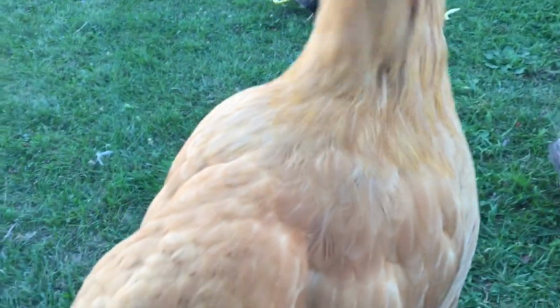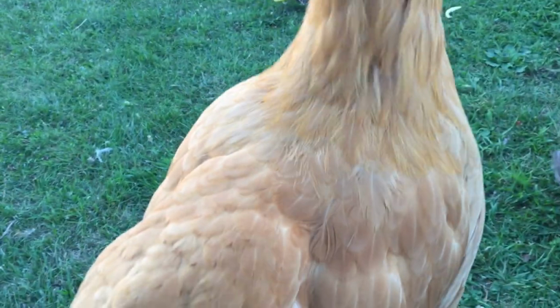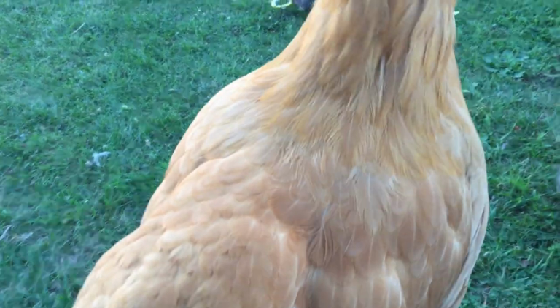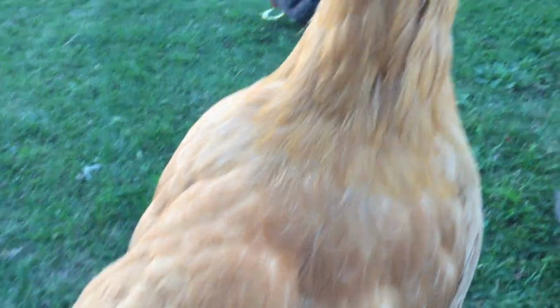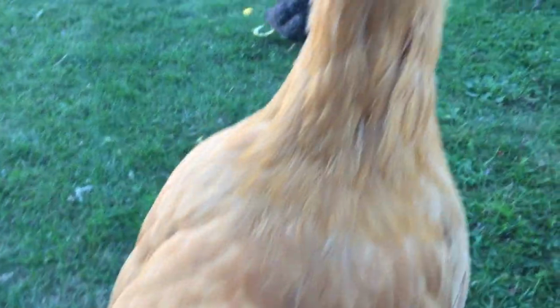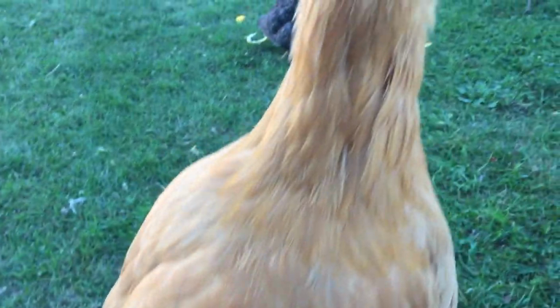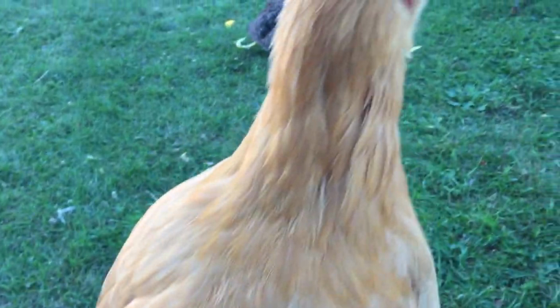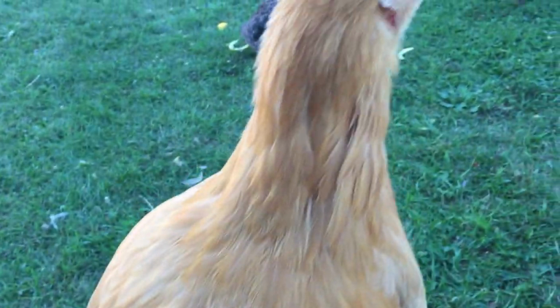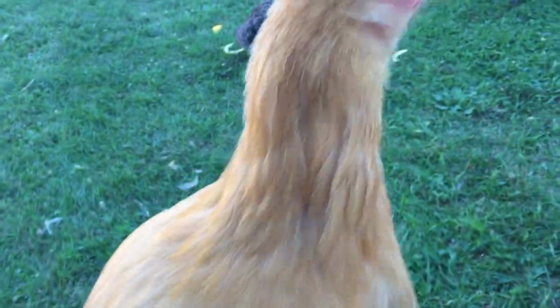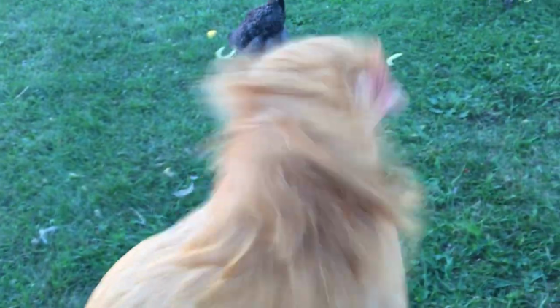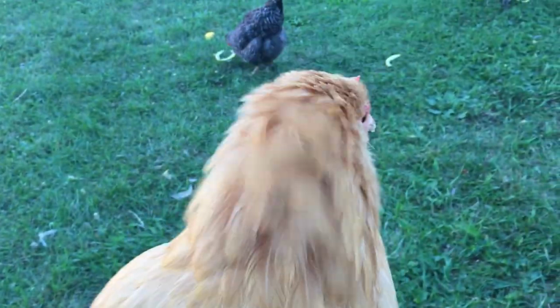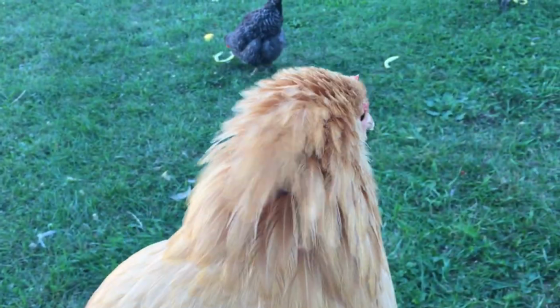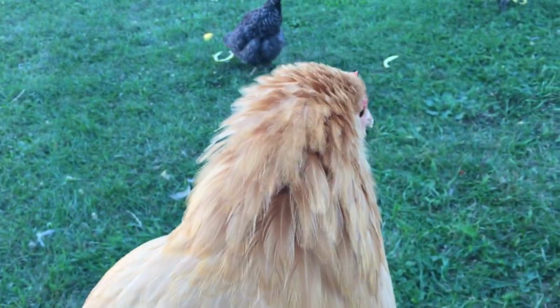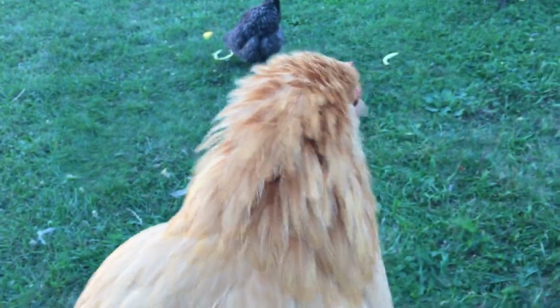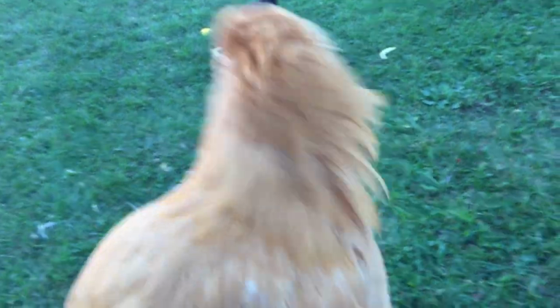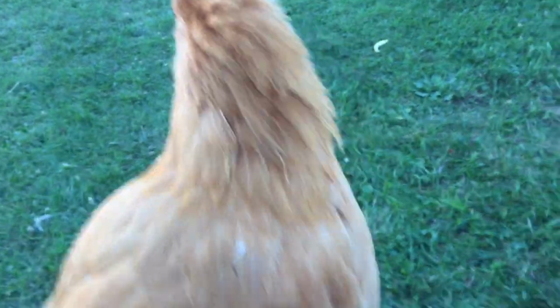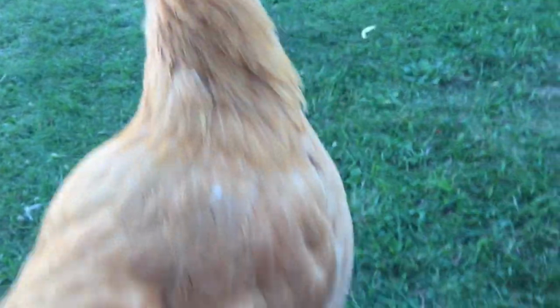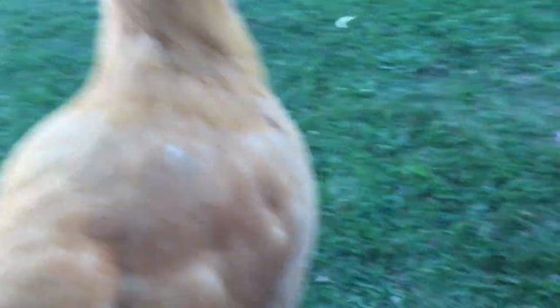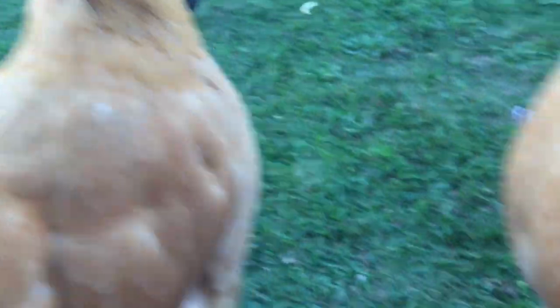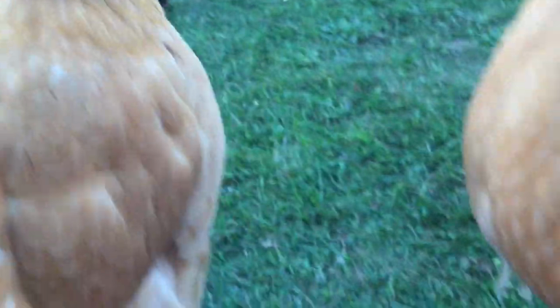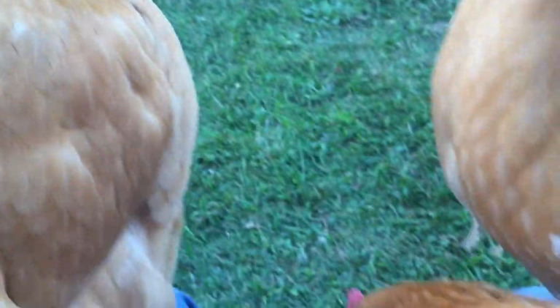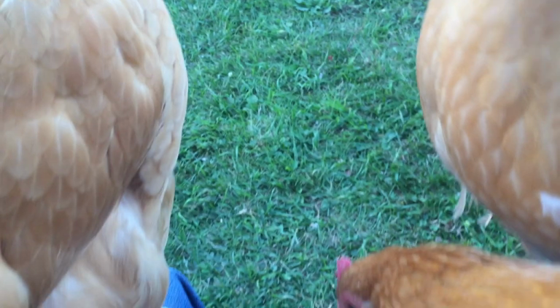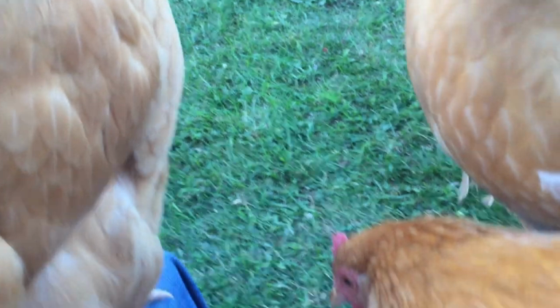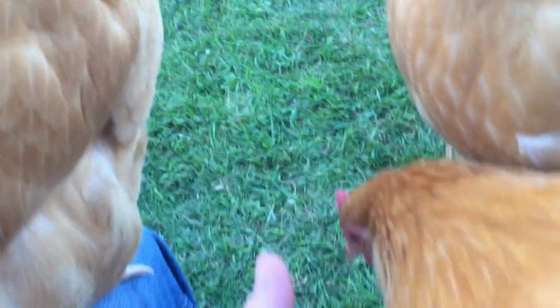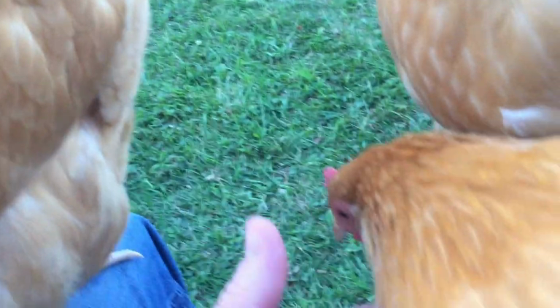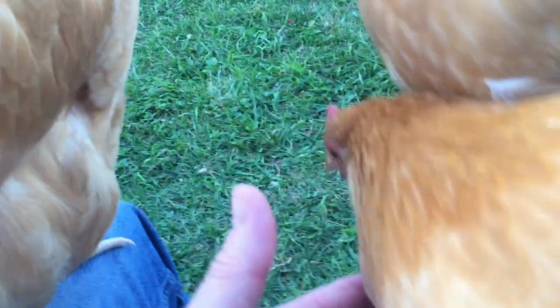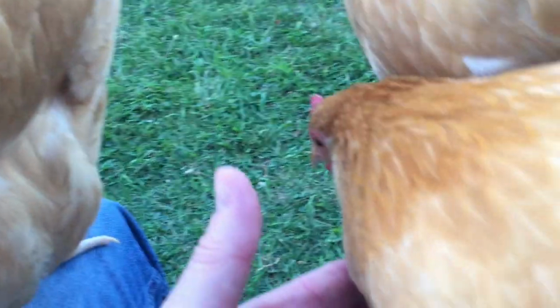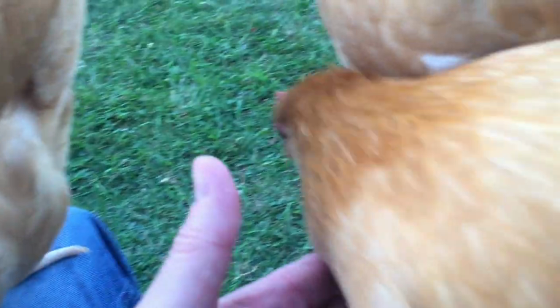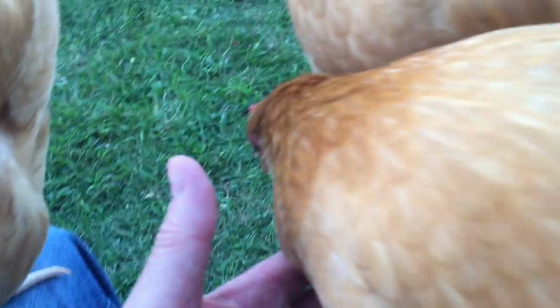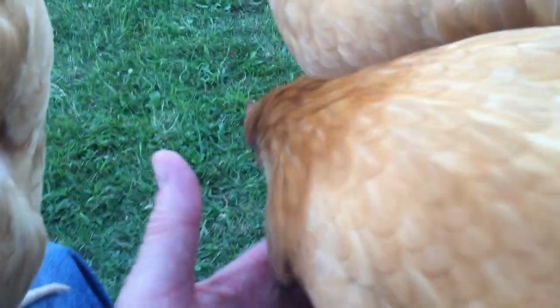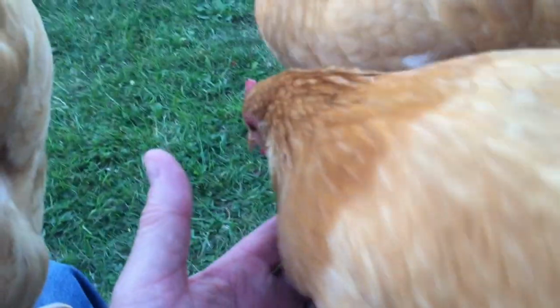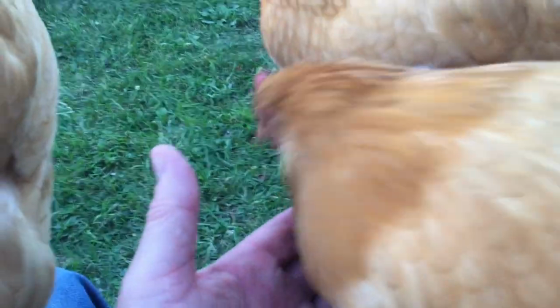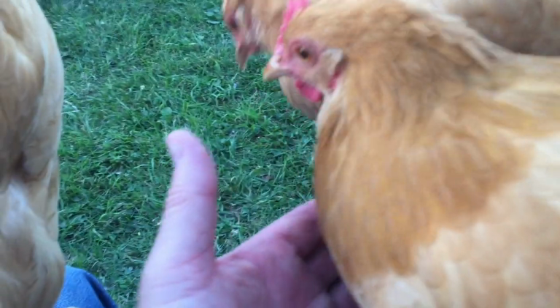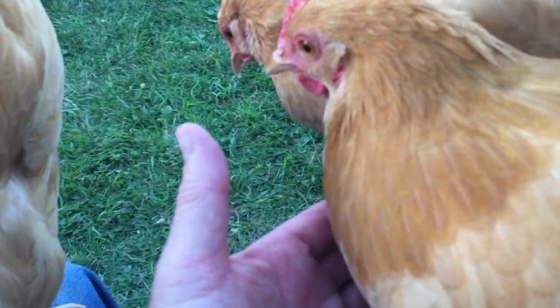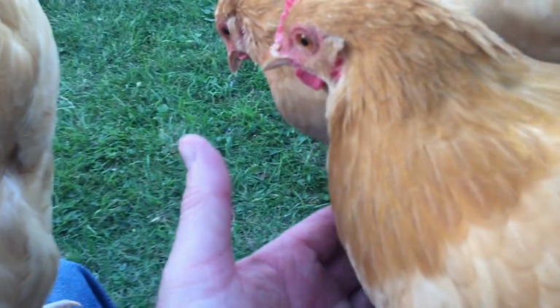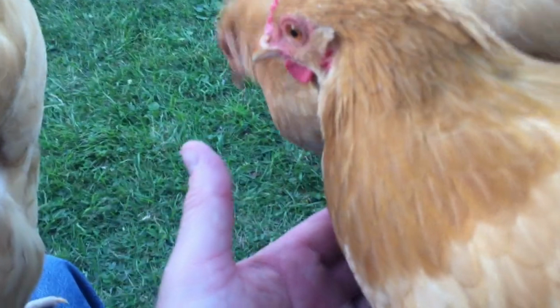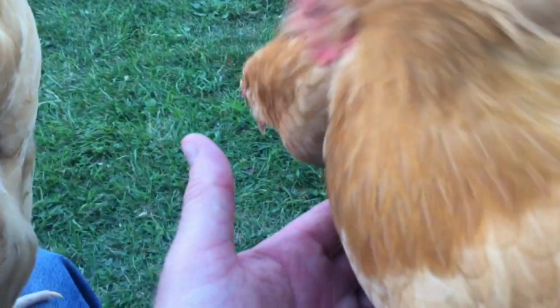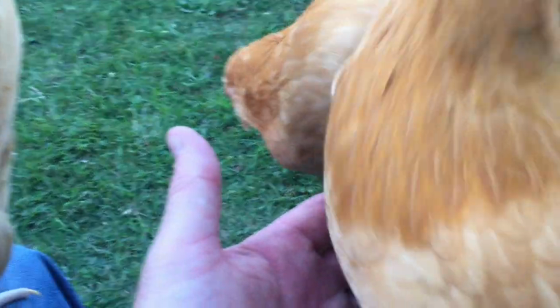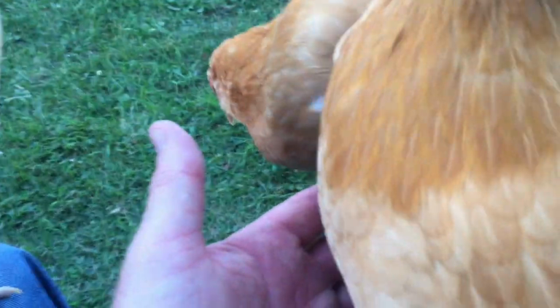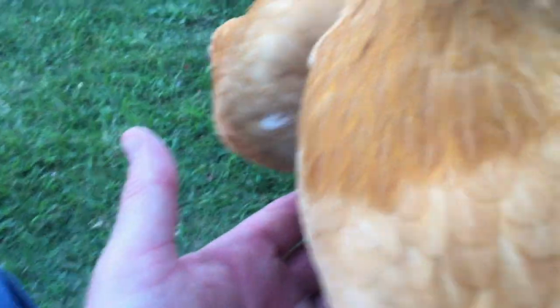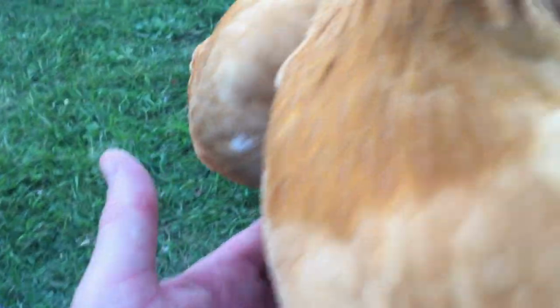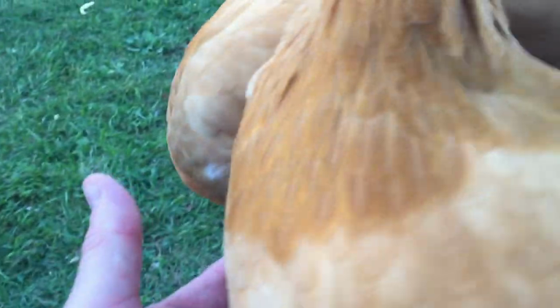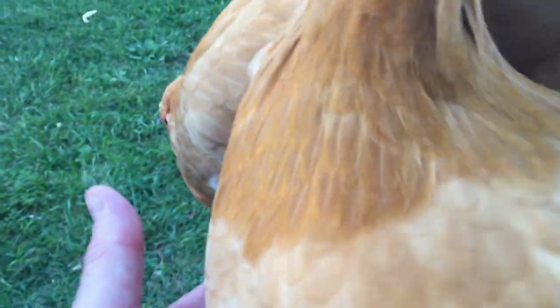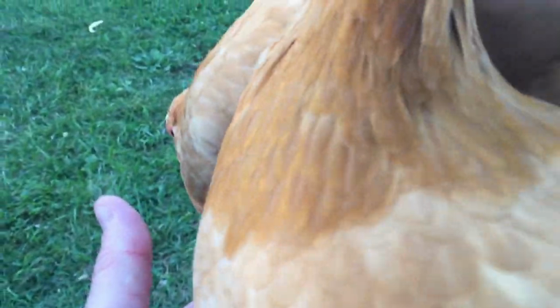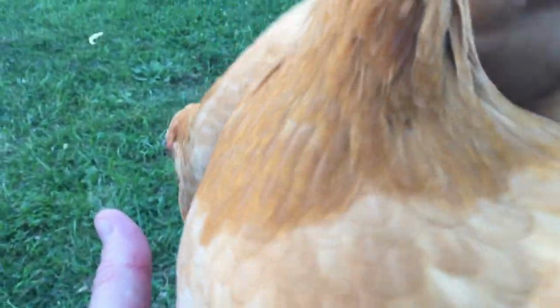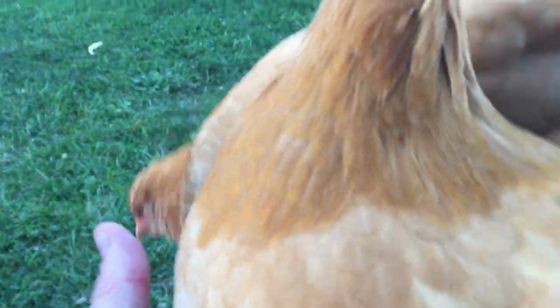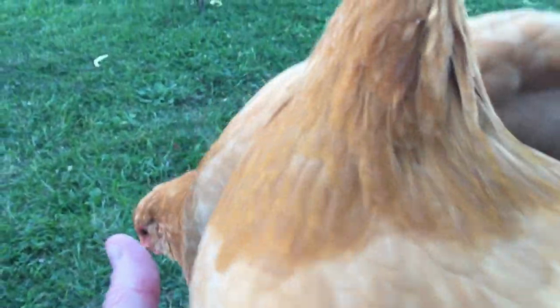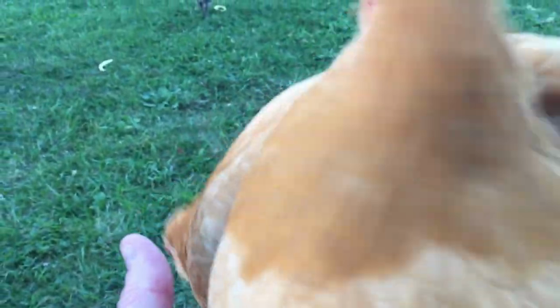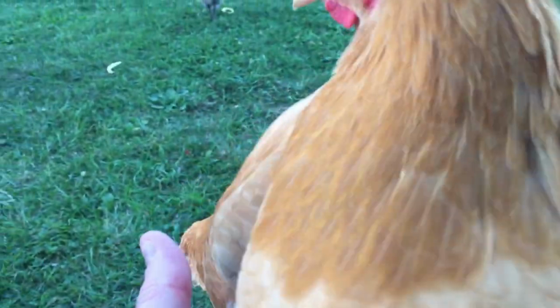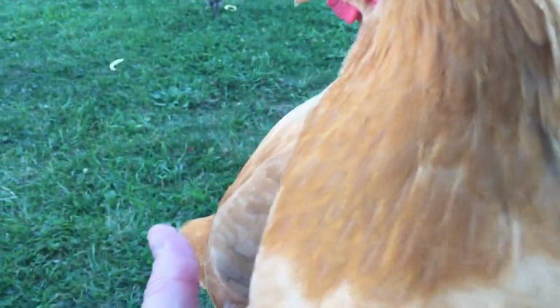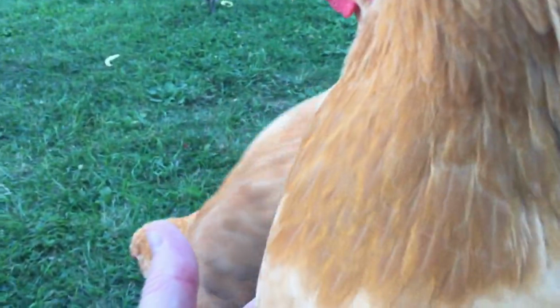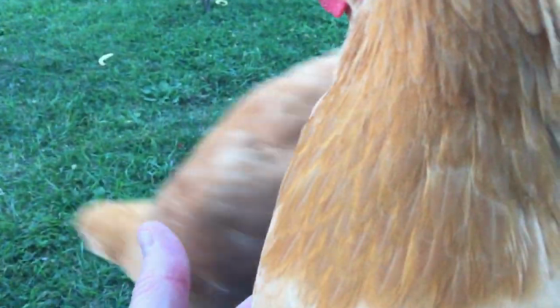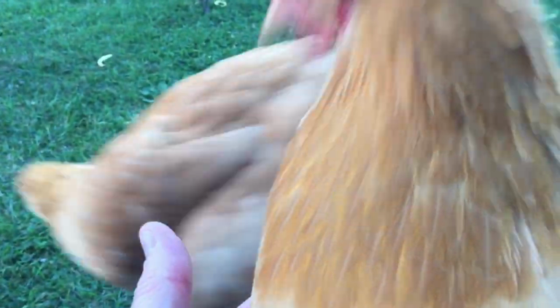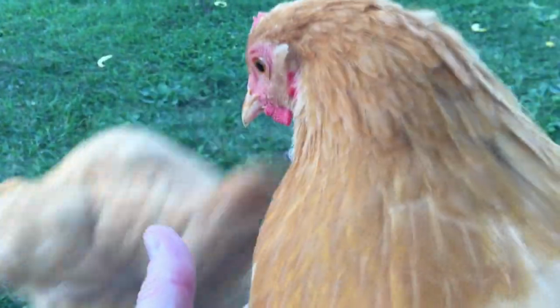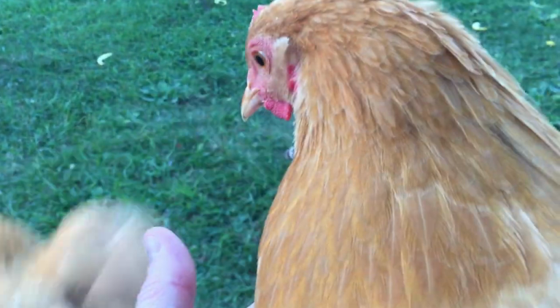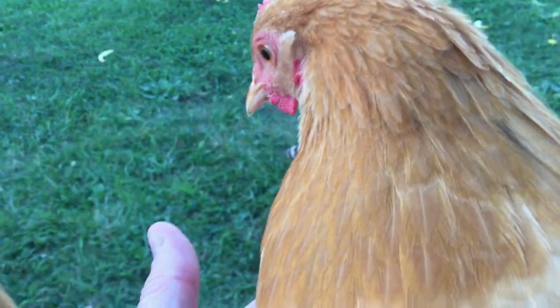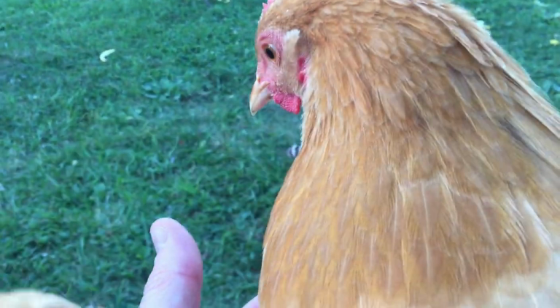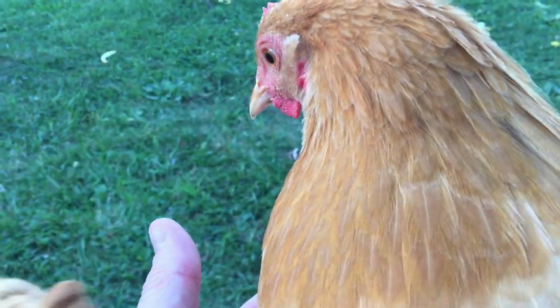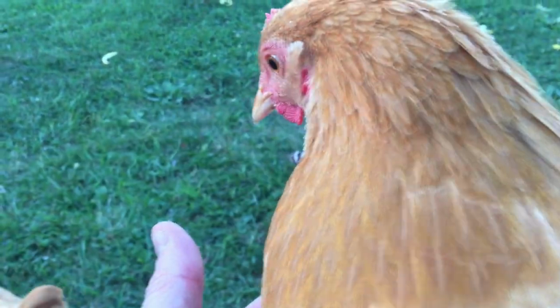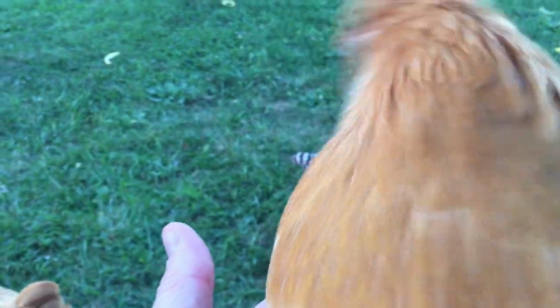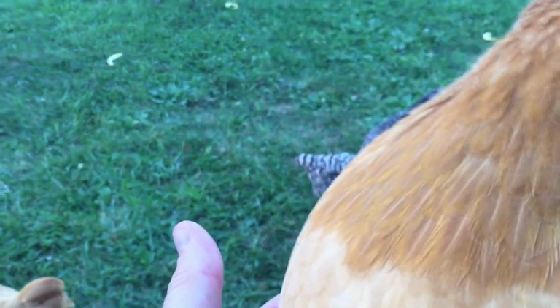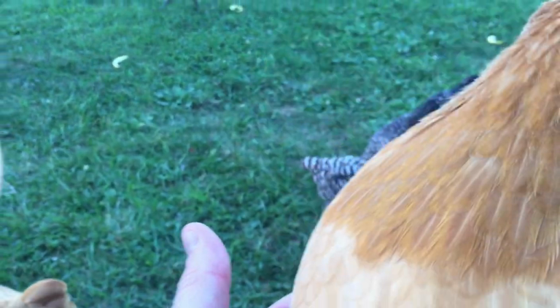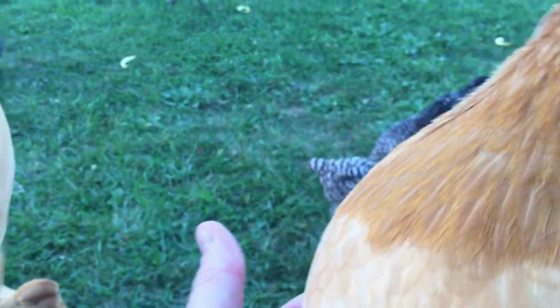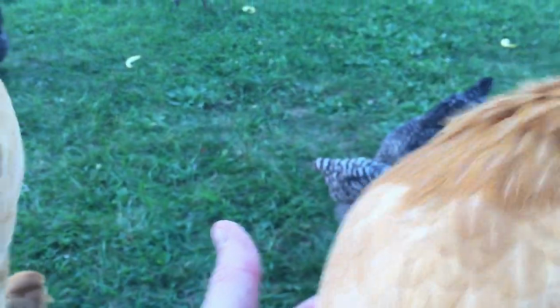See the beautiful plumage that they've got. And some of them — look how dark this one is around her head. Just gorgeous.